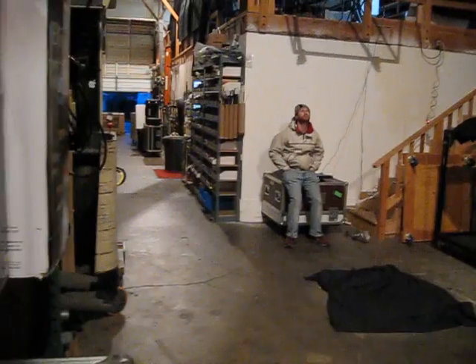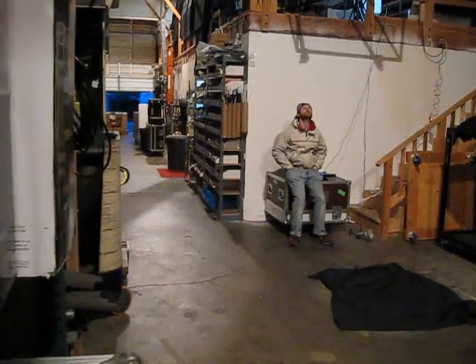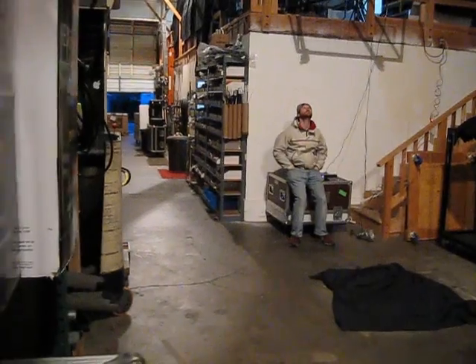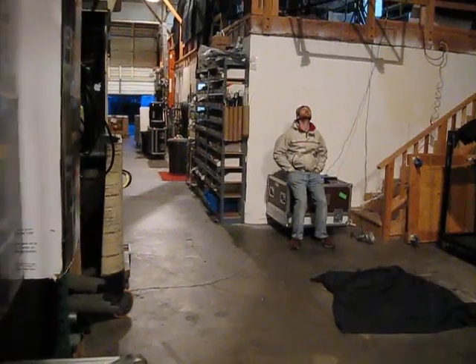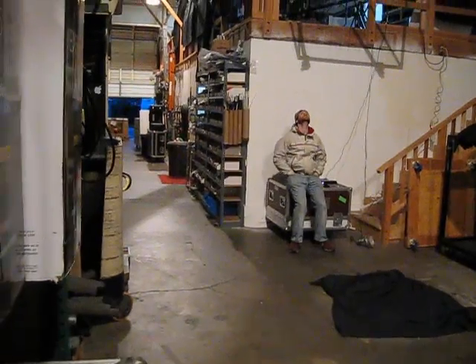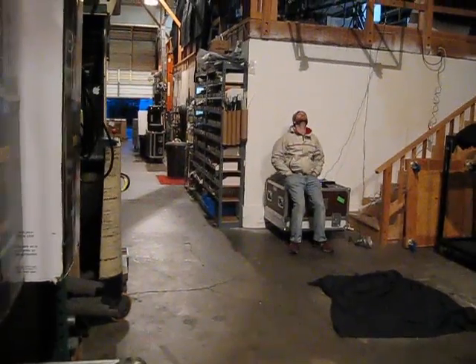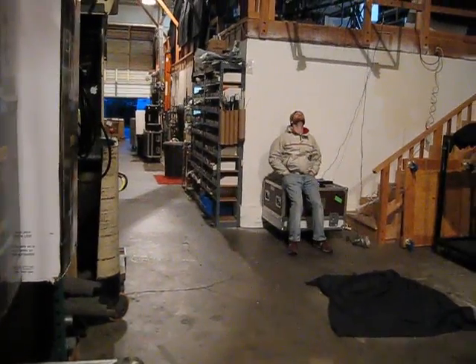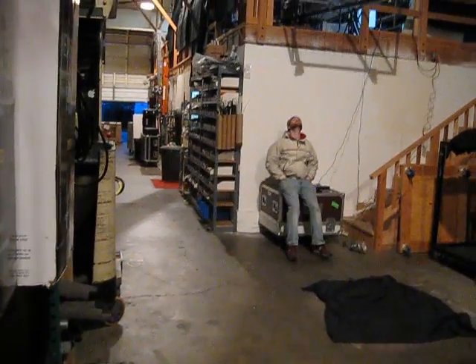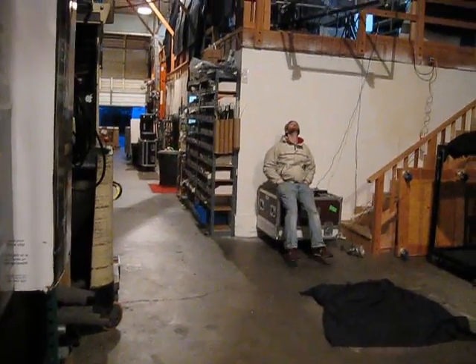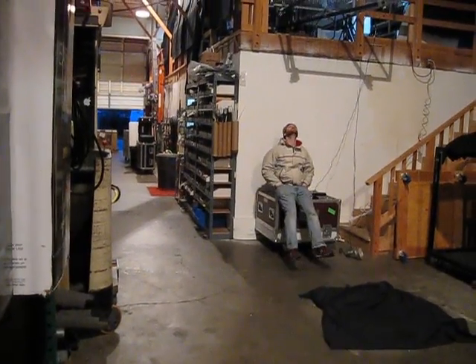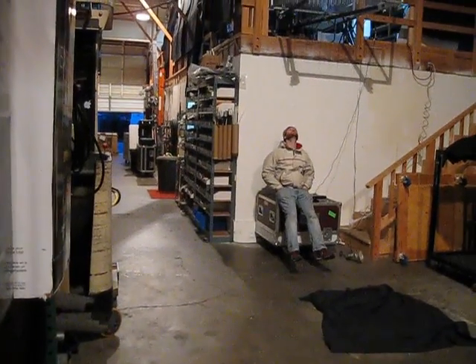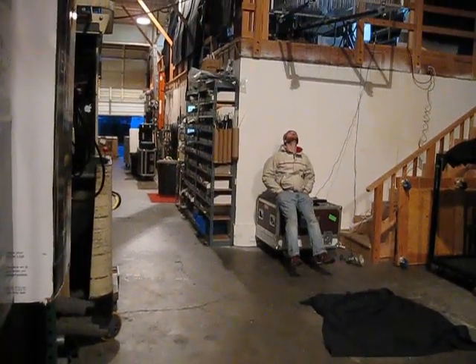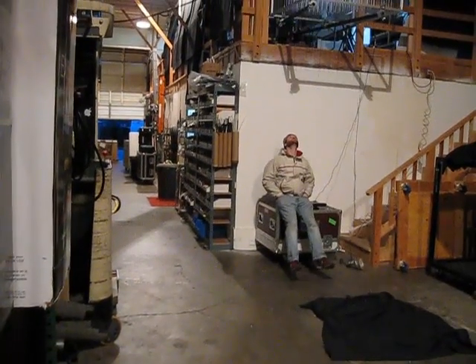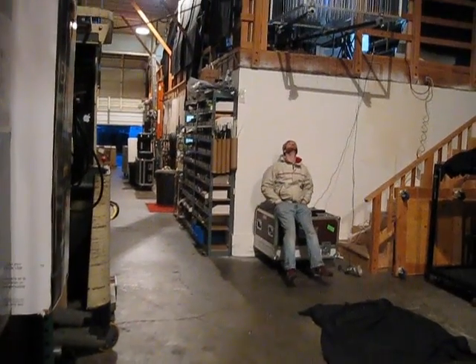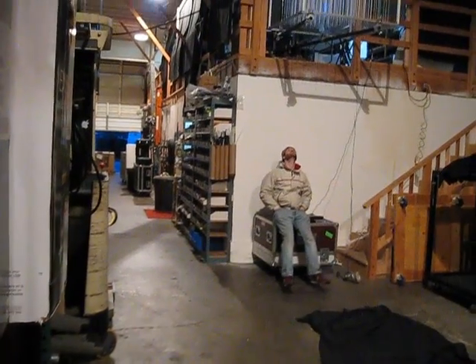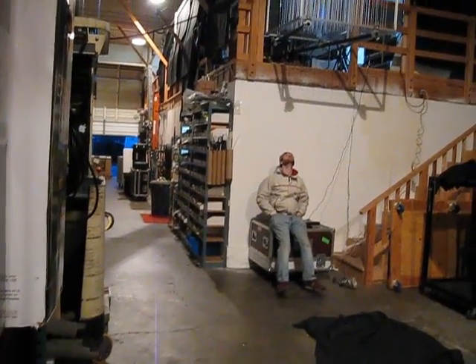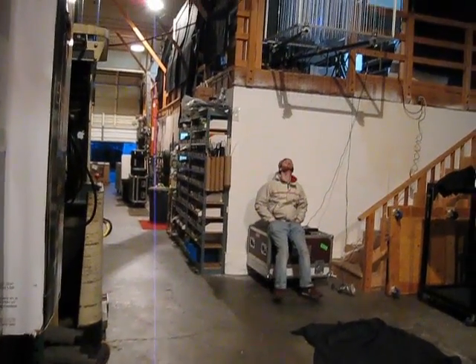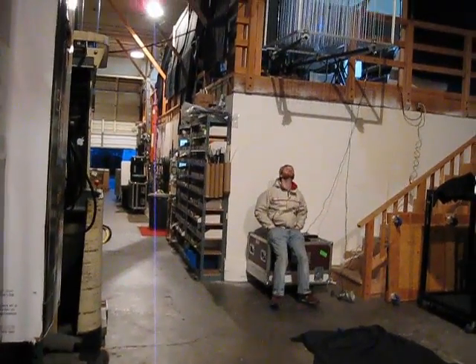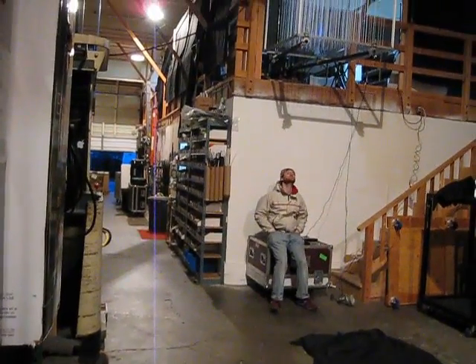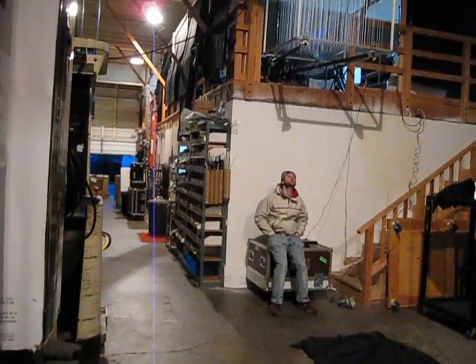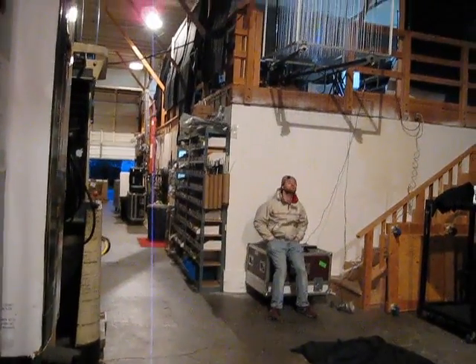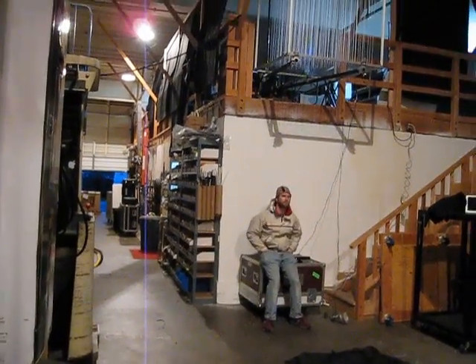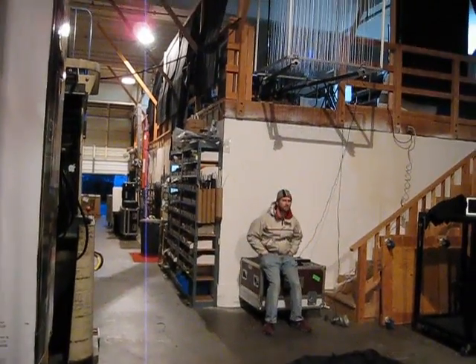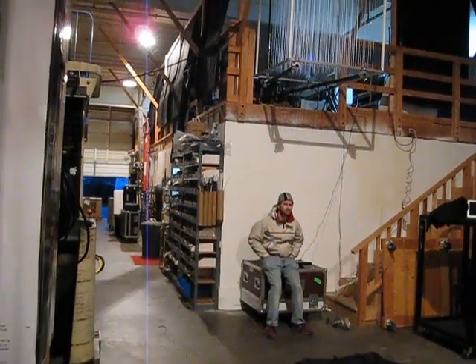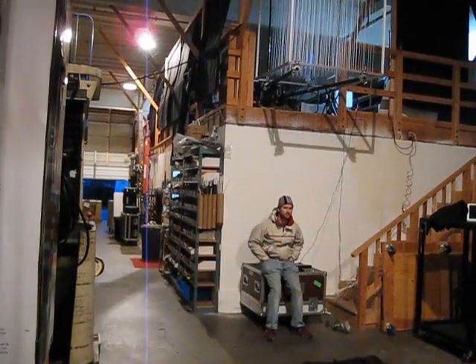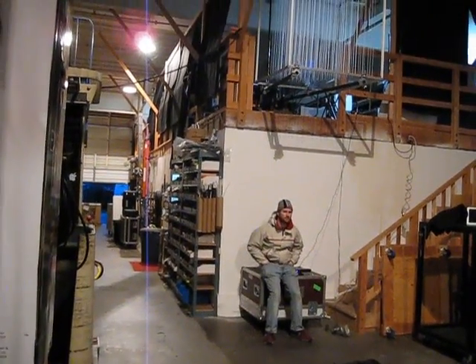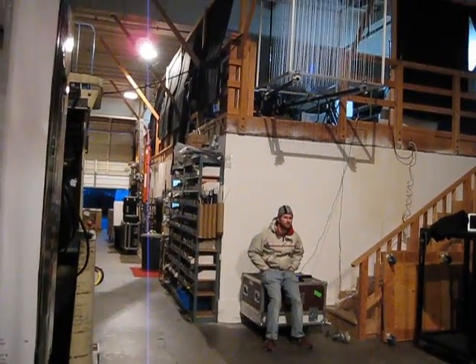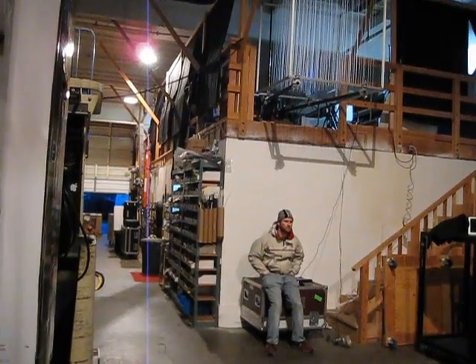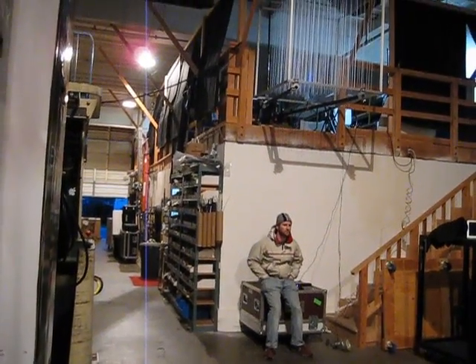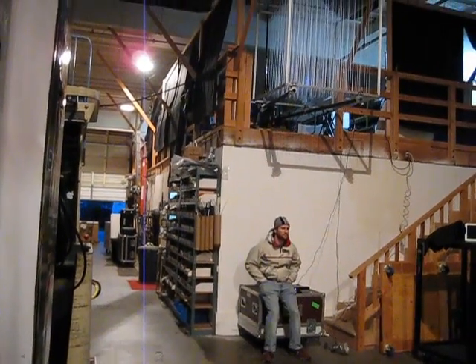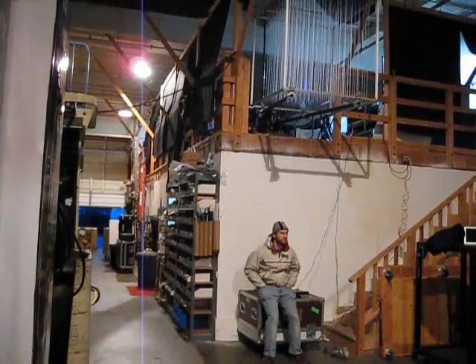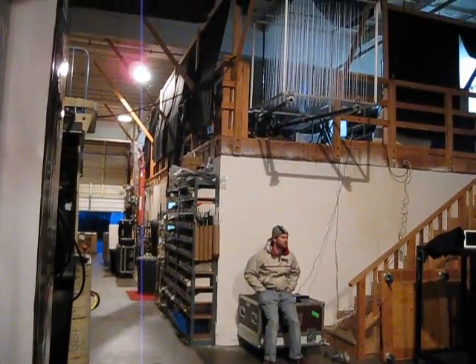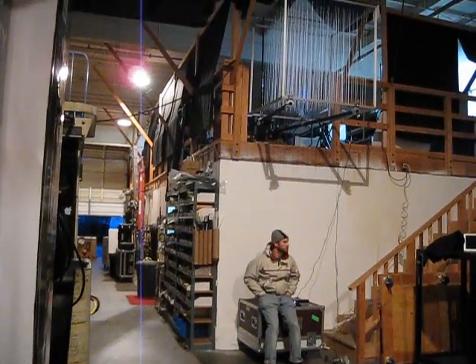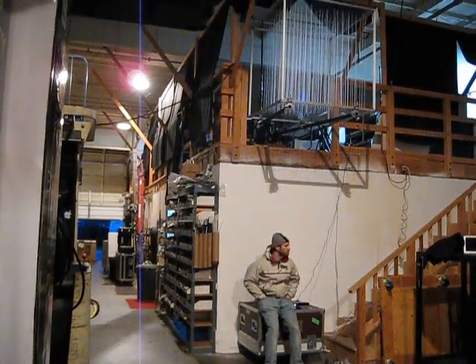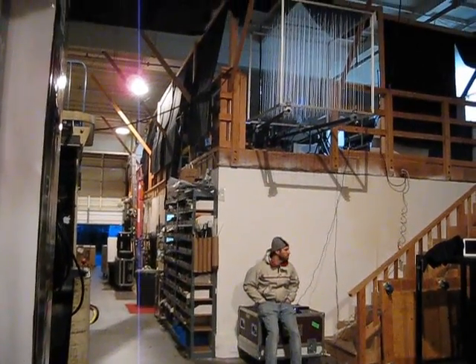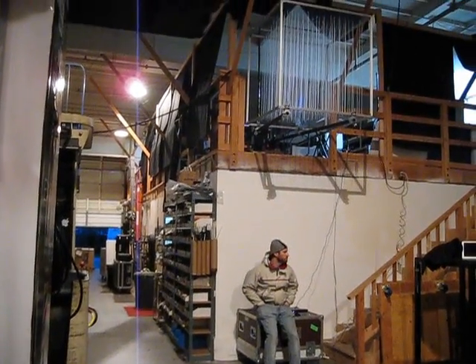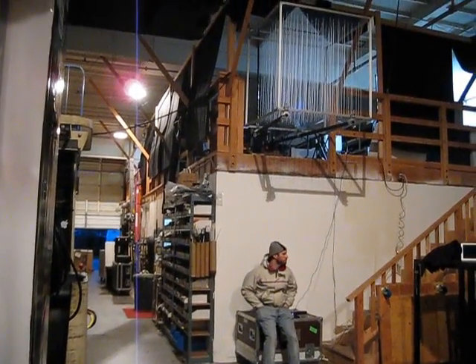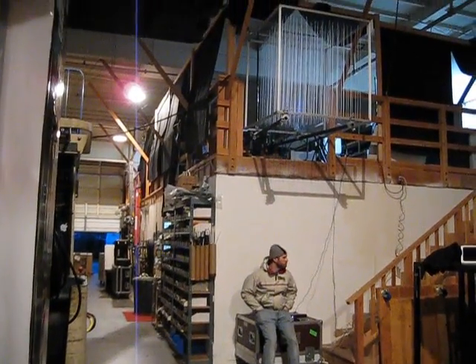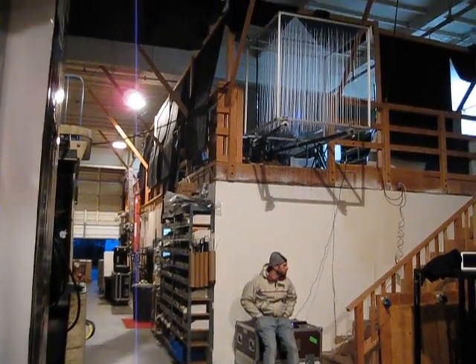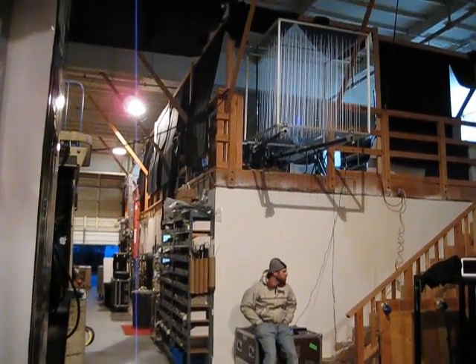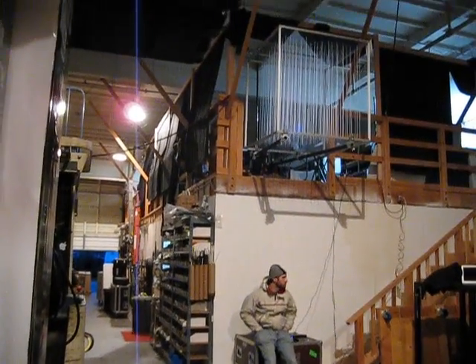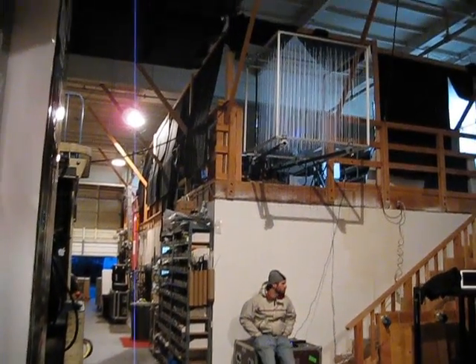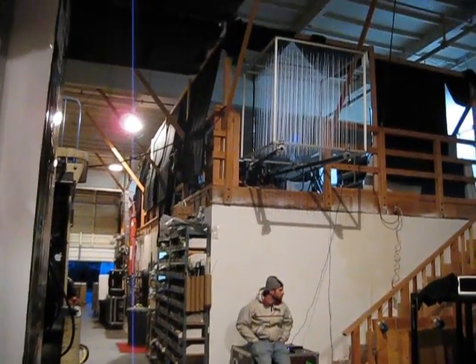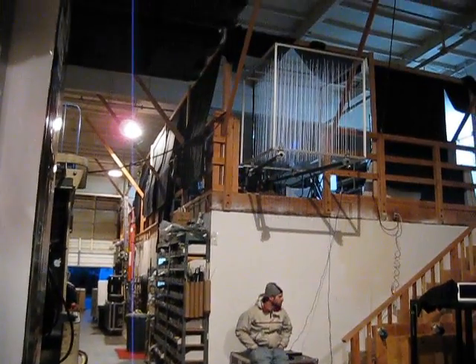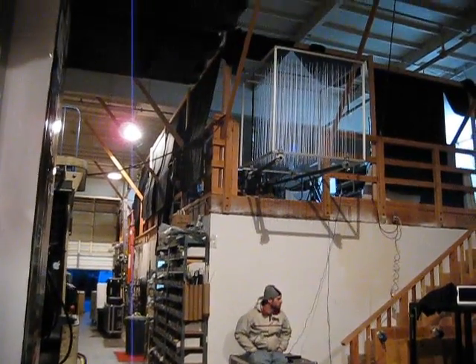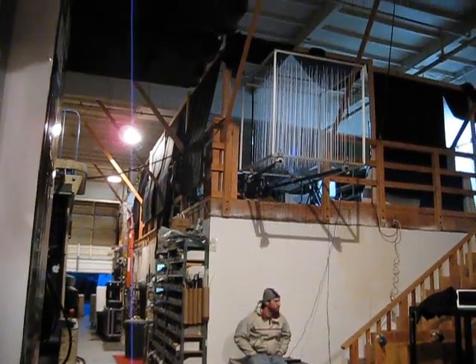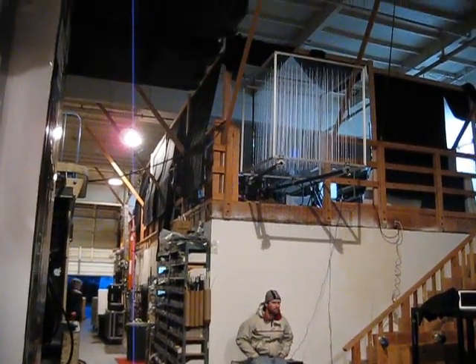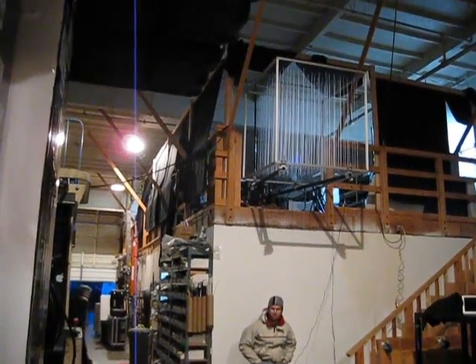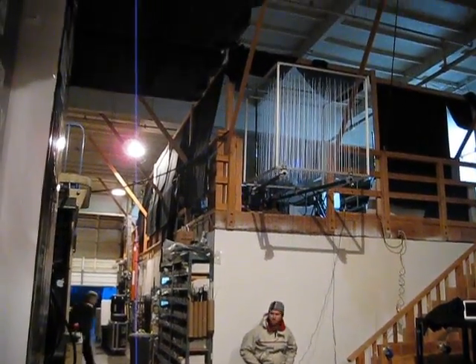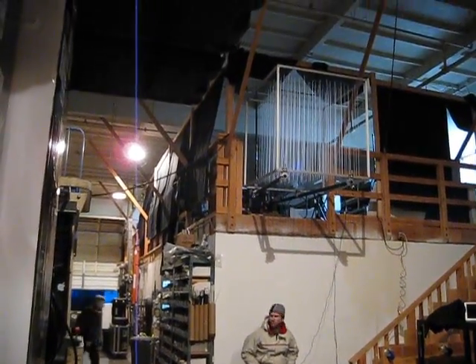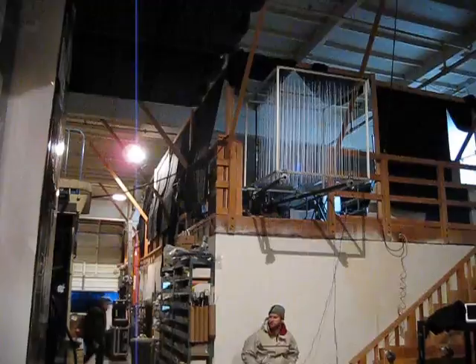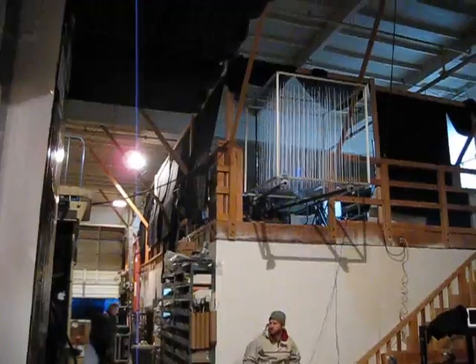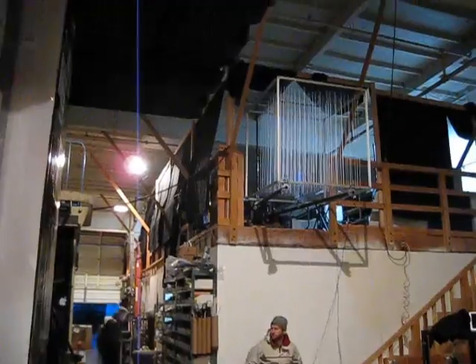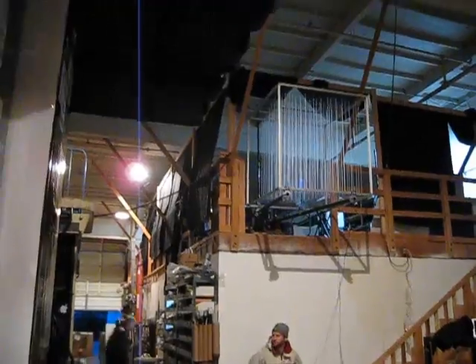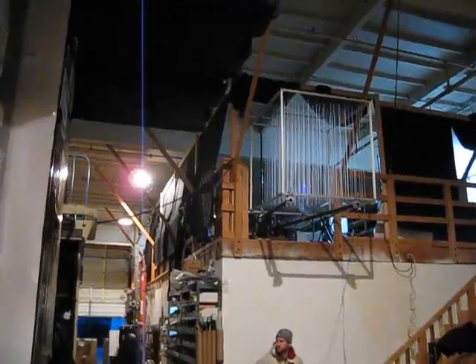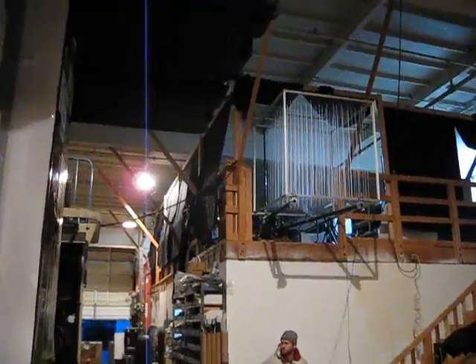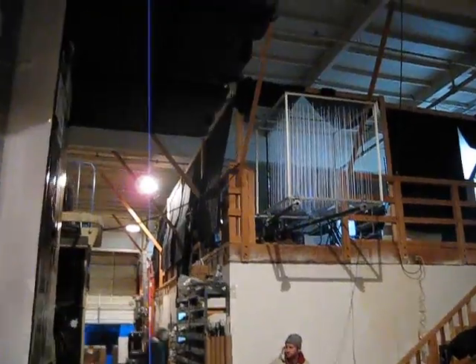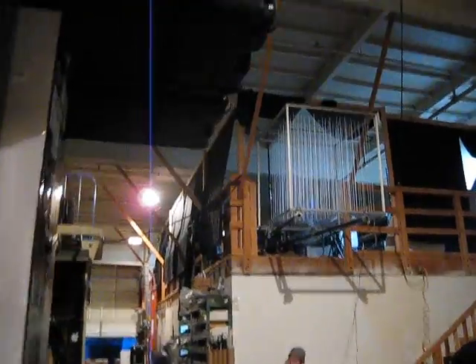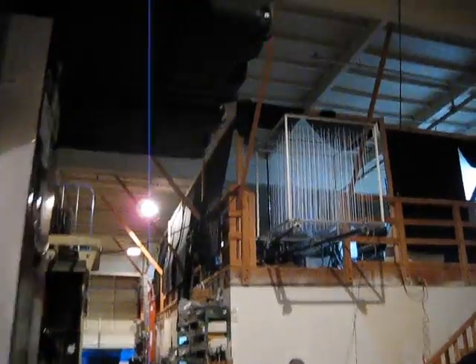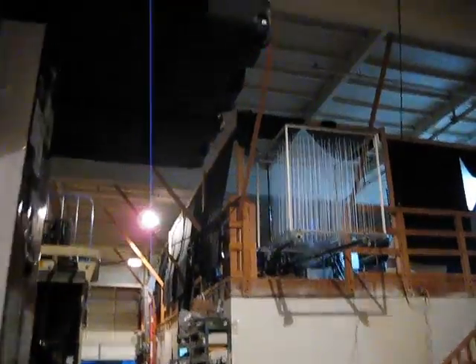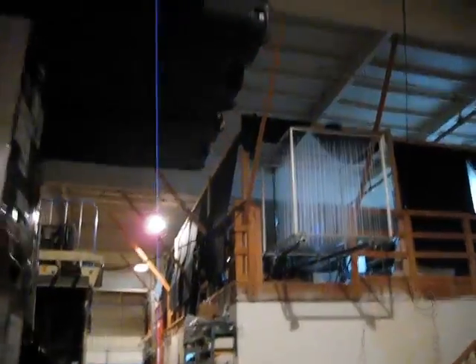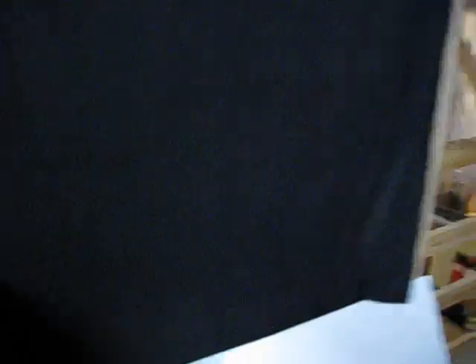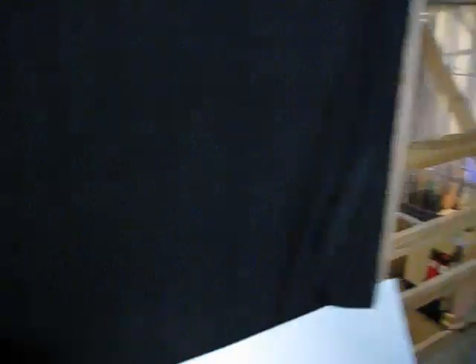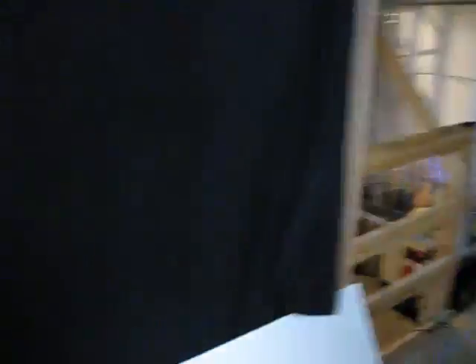So this past week, my friend Matt and I got together and built the latest version of the Lumarca, which is a 3D volumetric display.